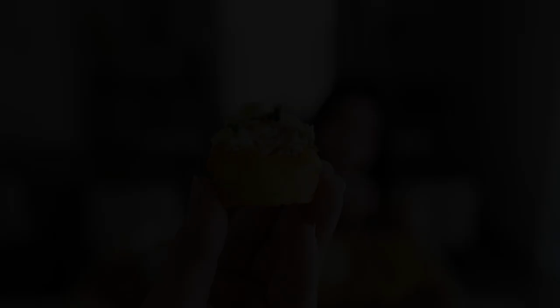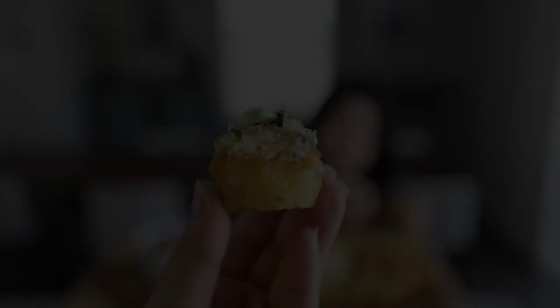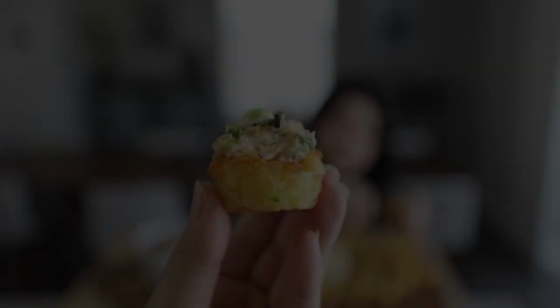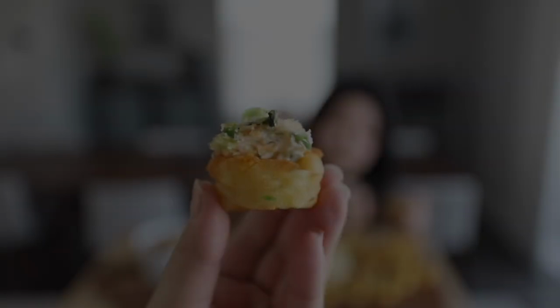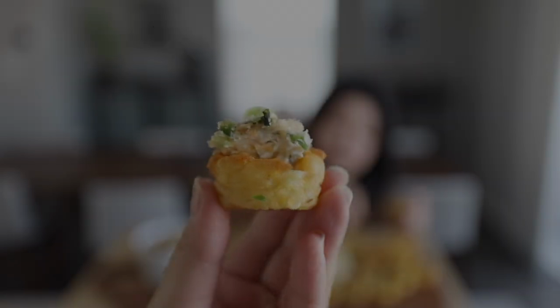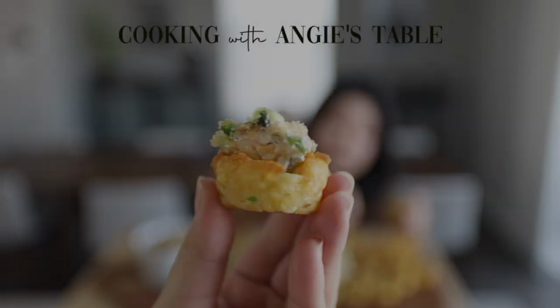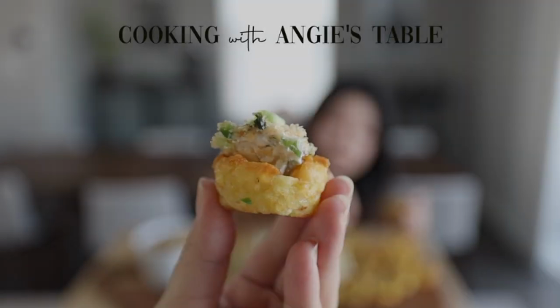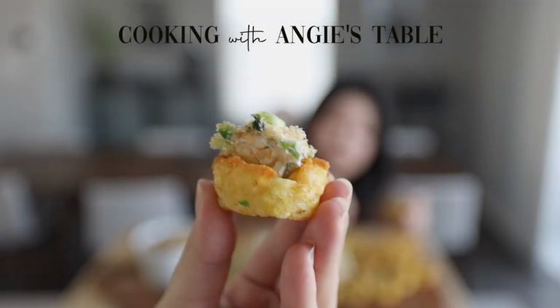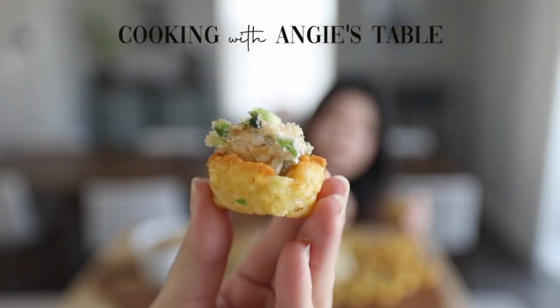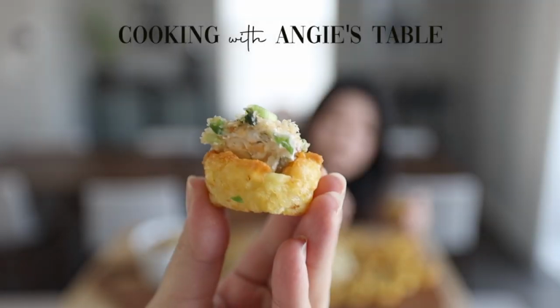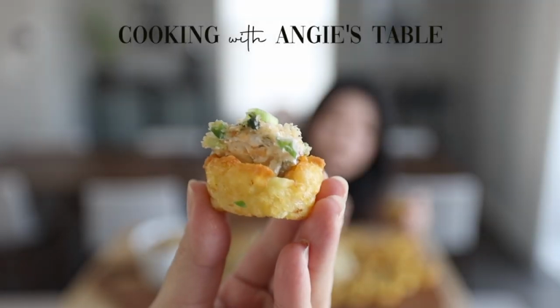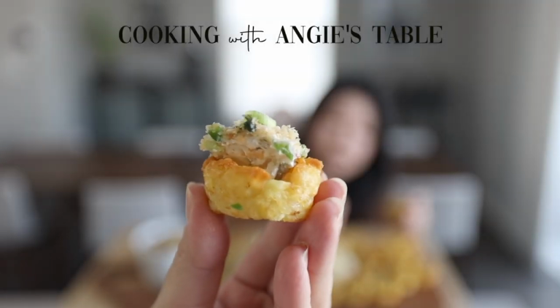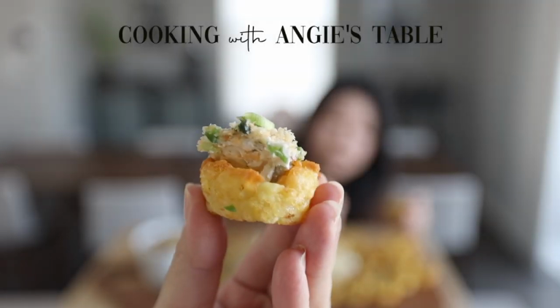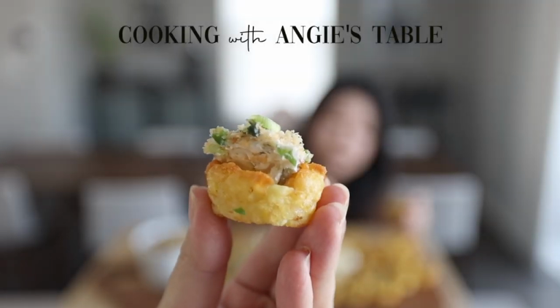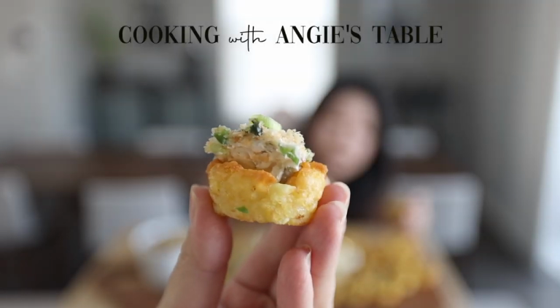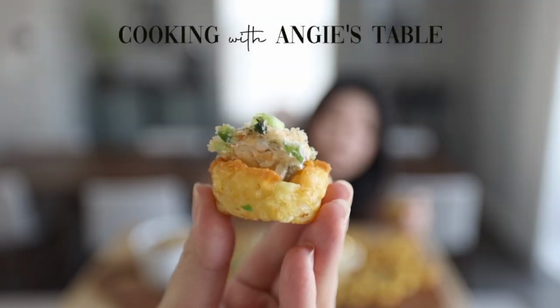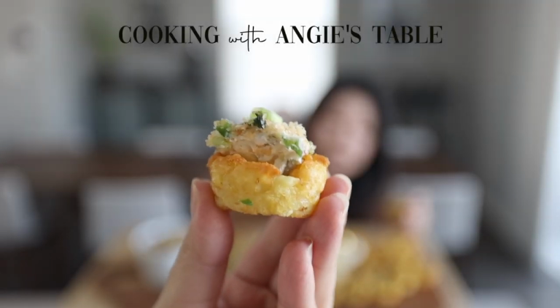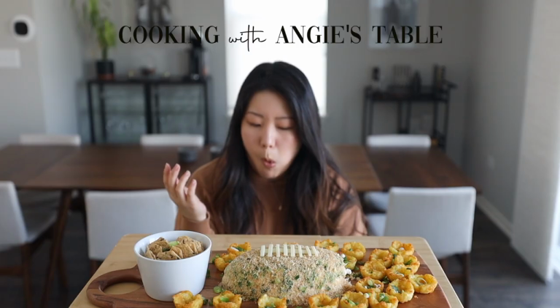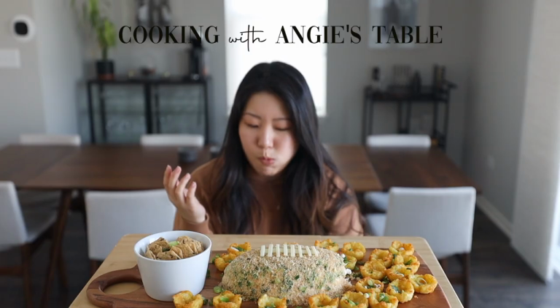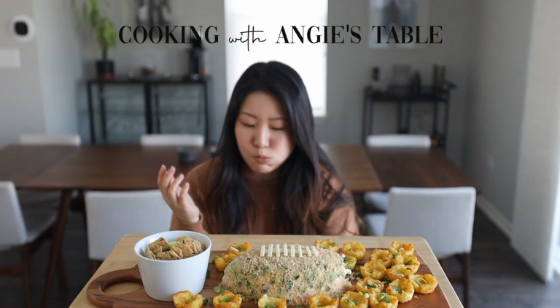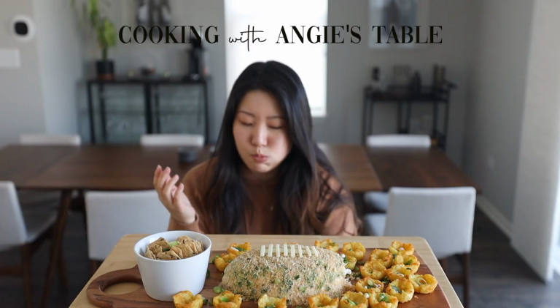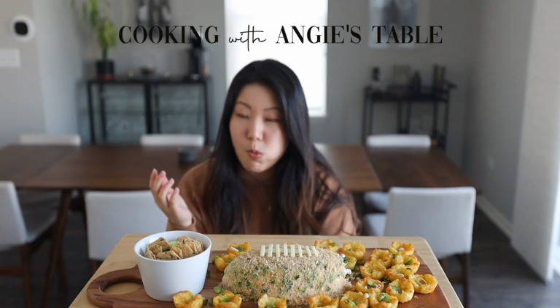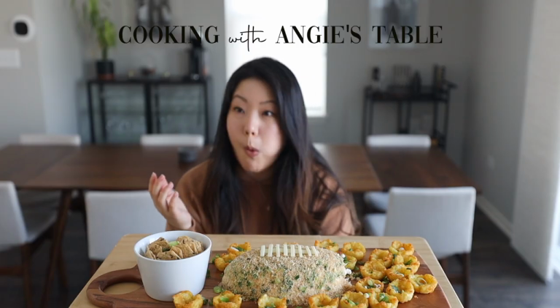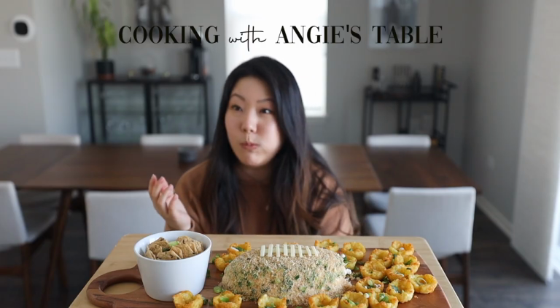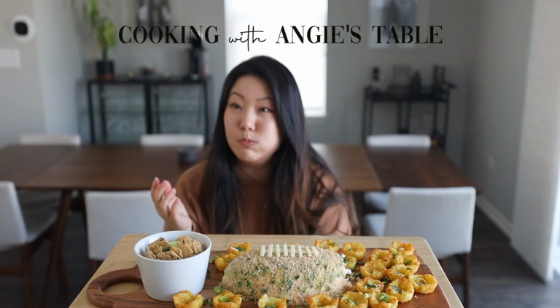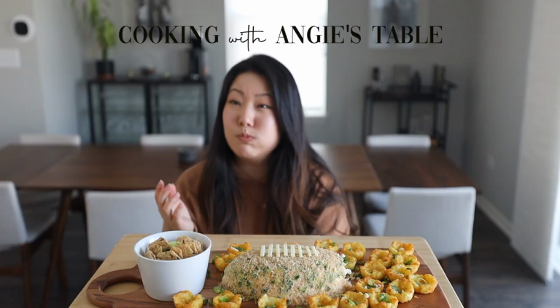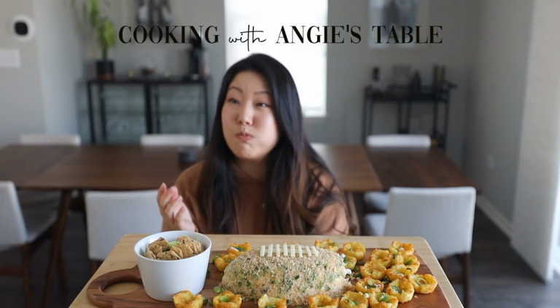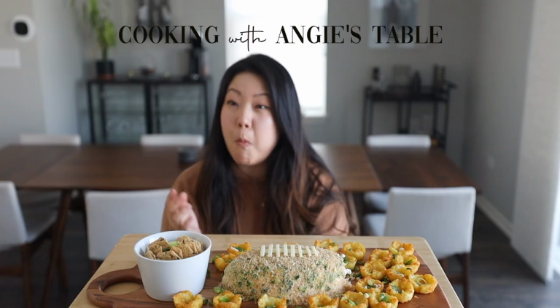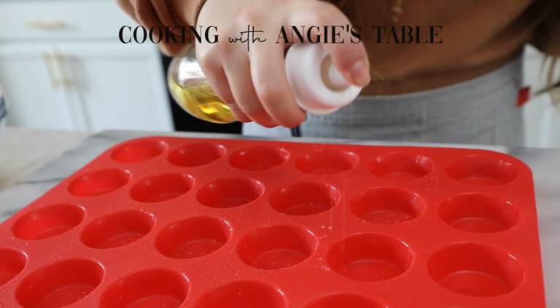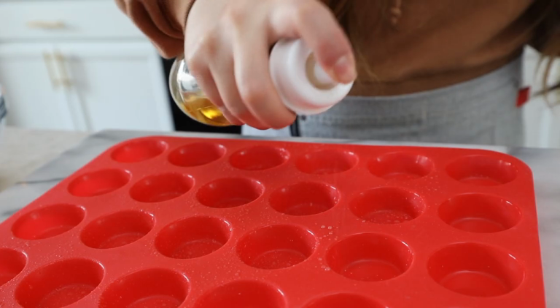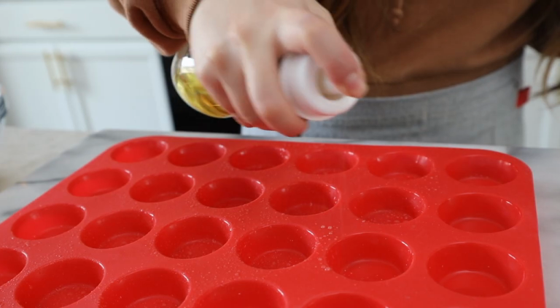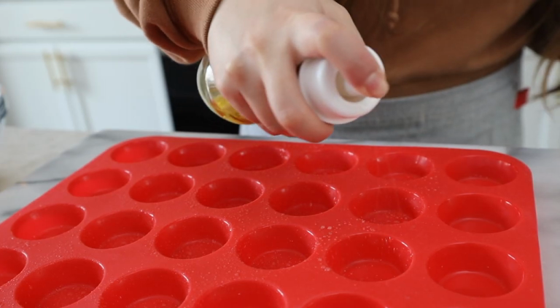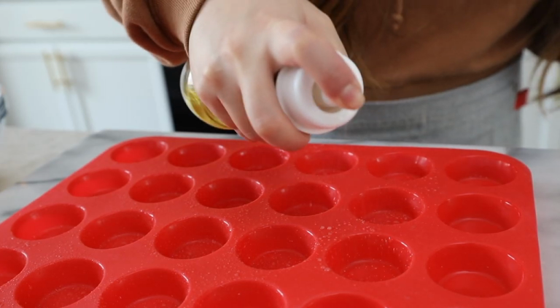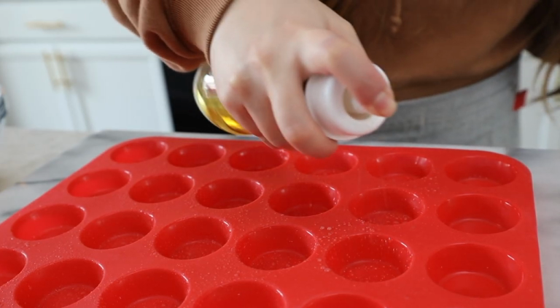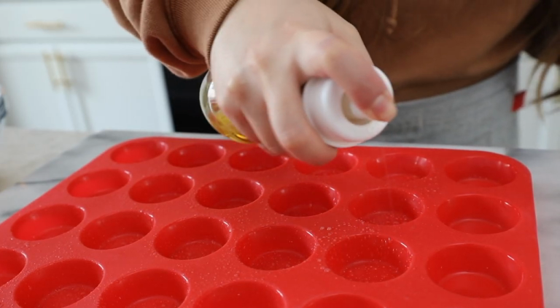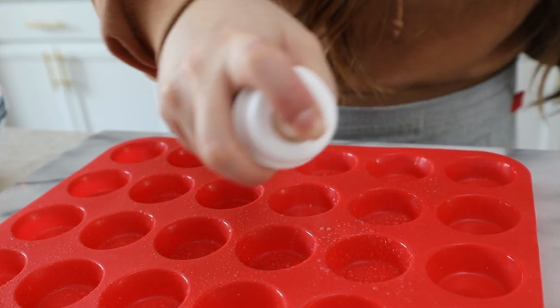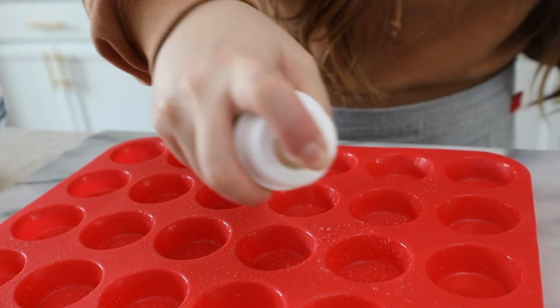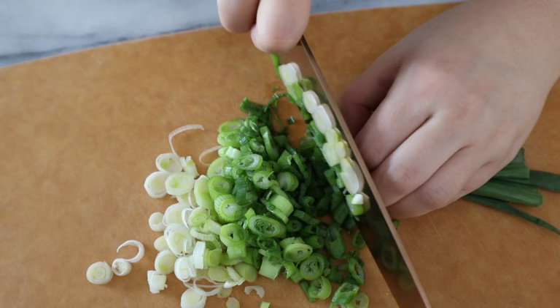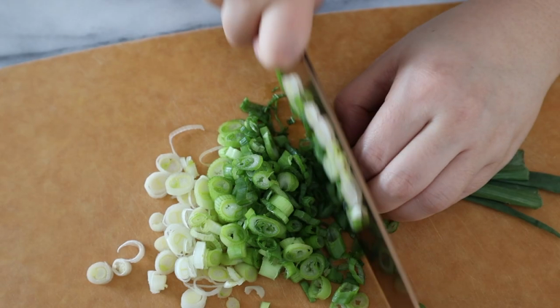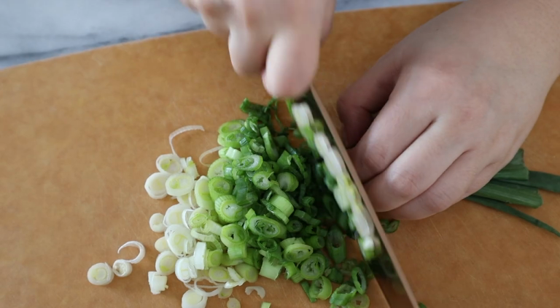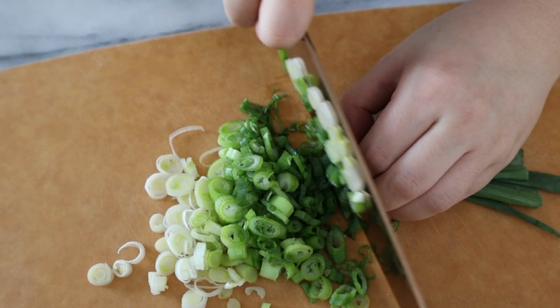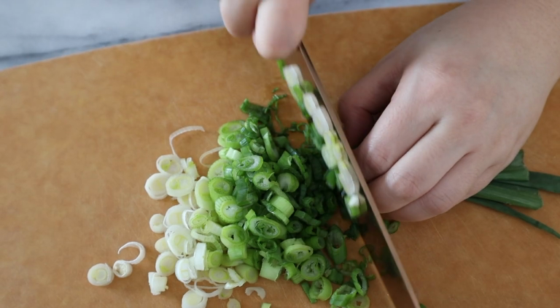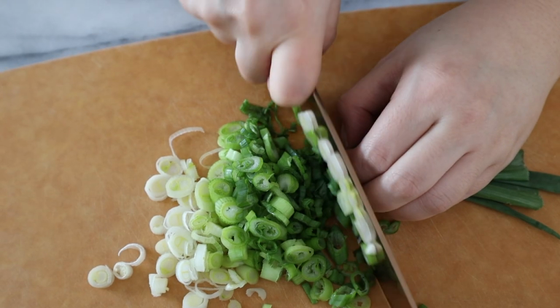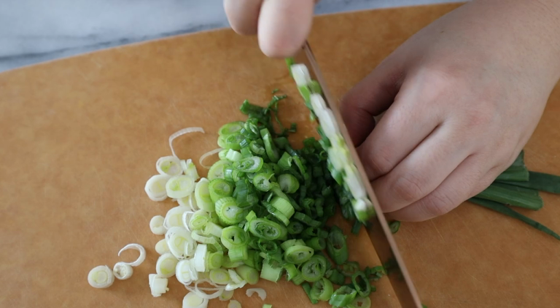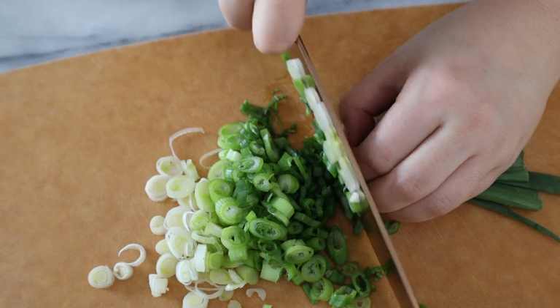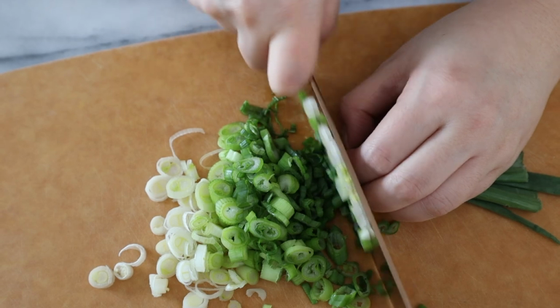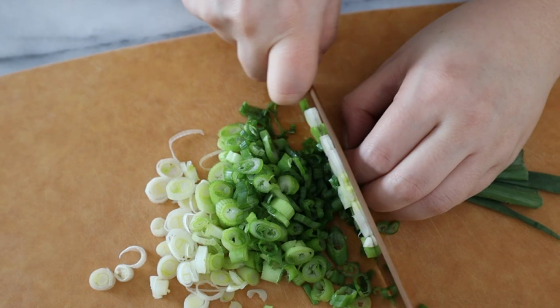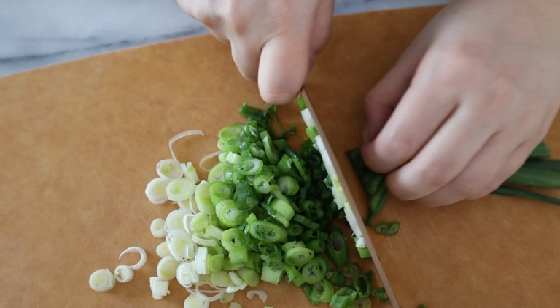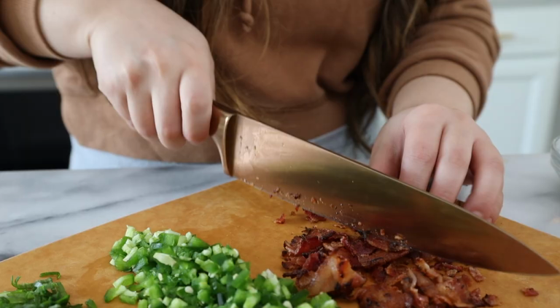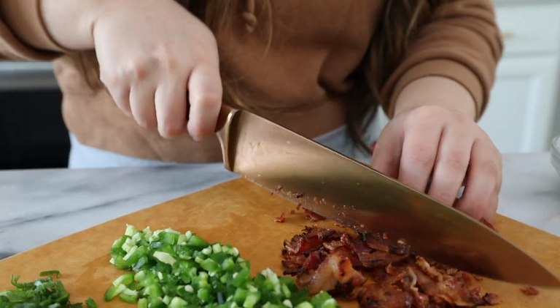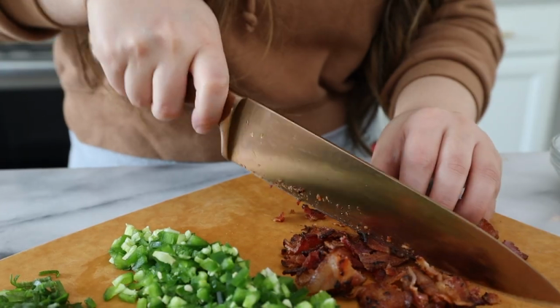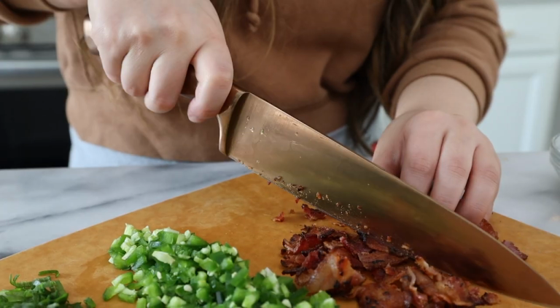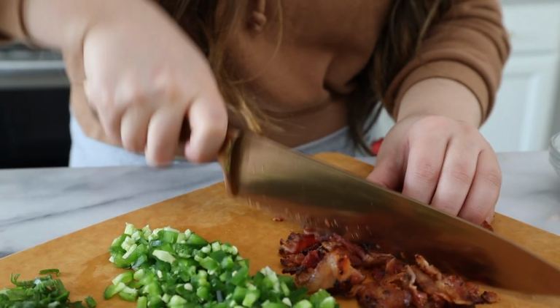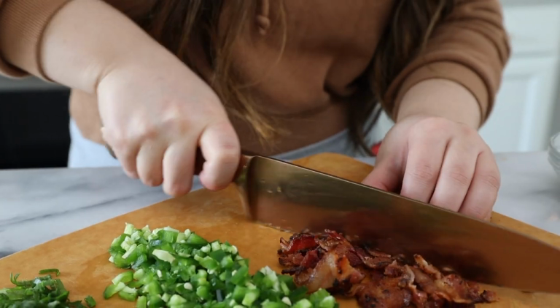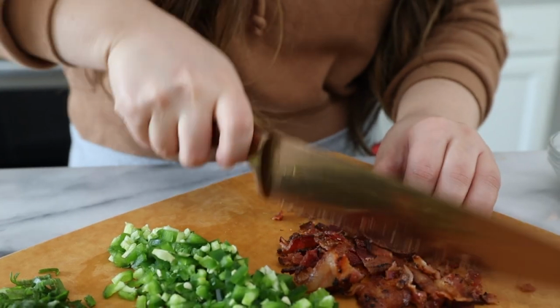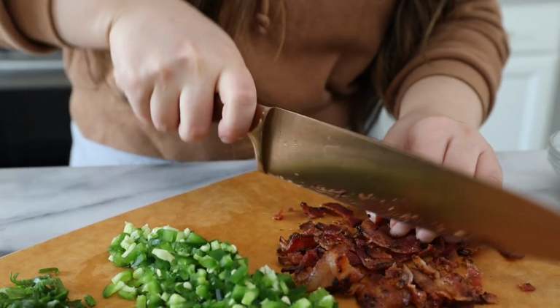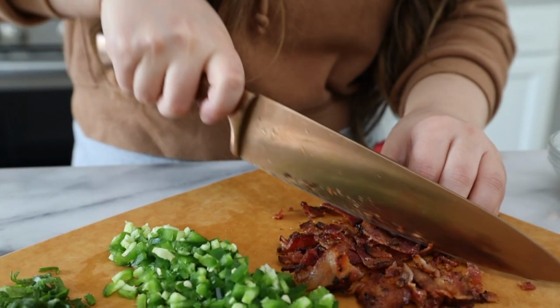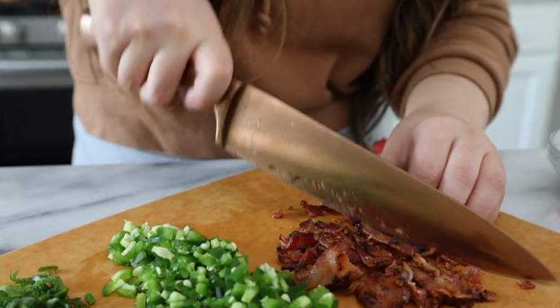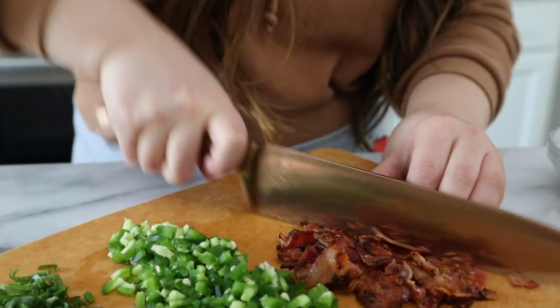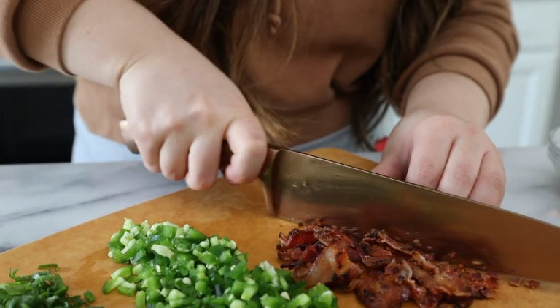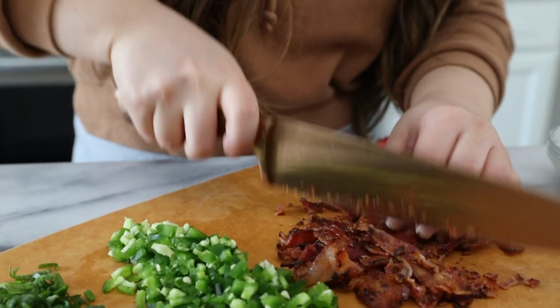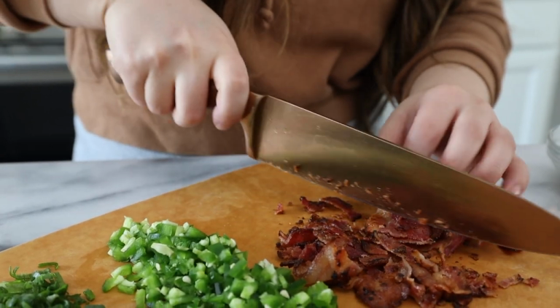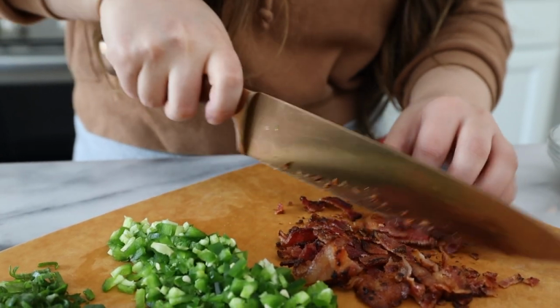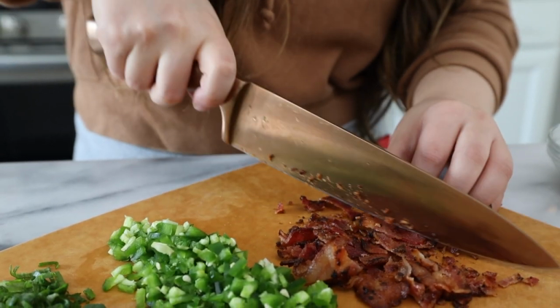This looks like a... Mmm! I'm getting that like fresh taste.